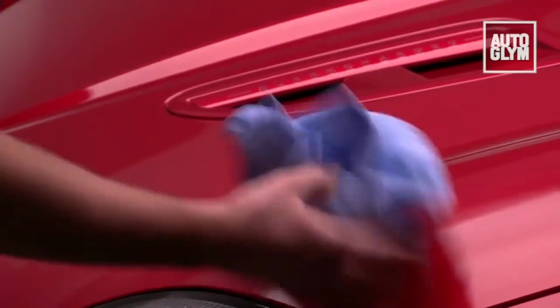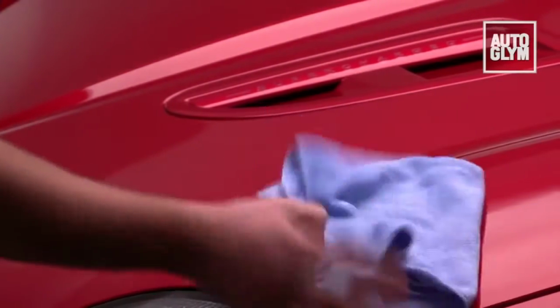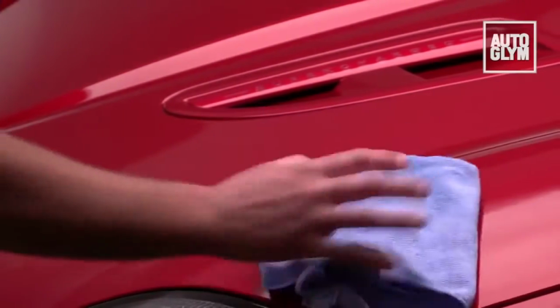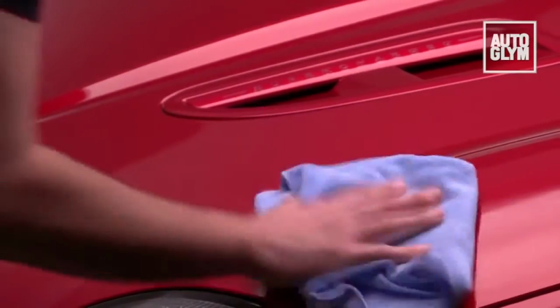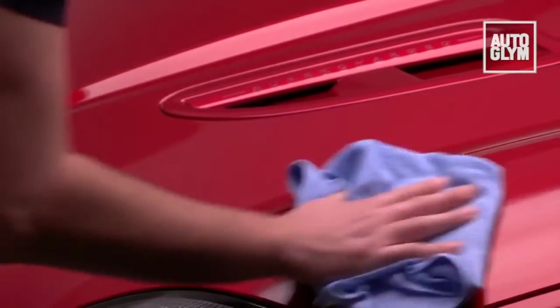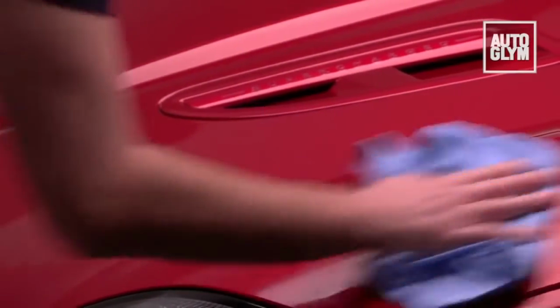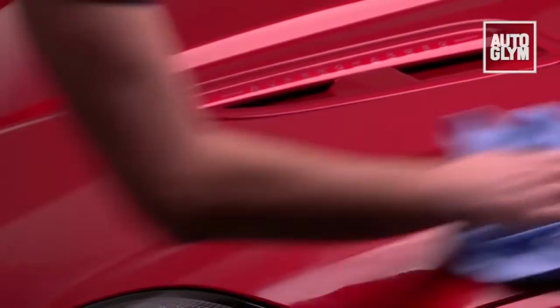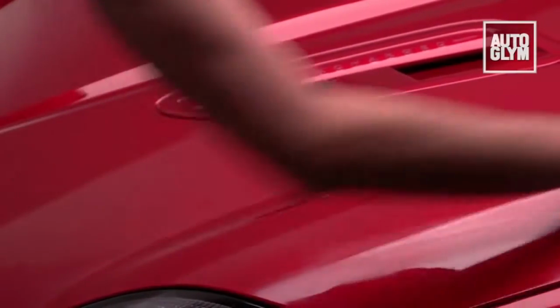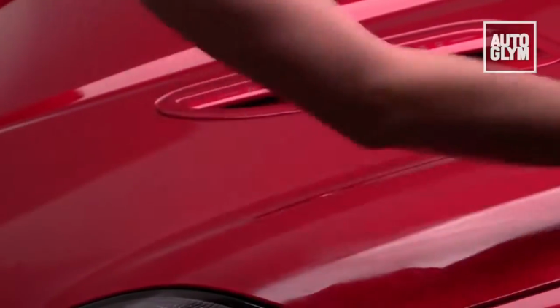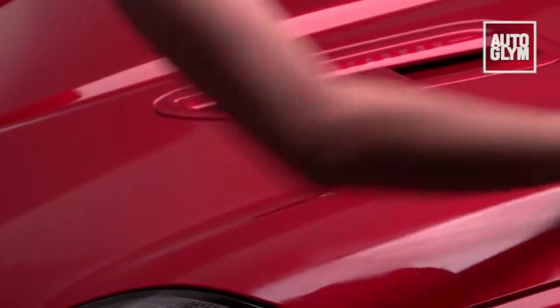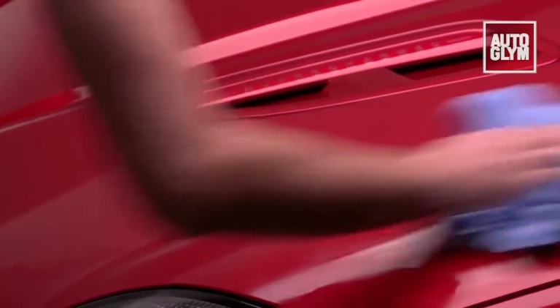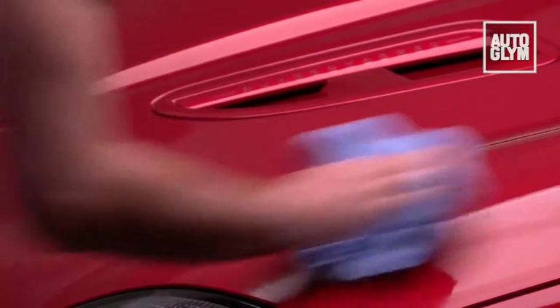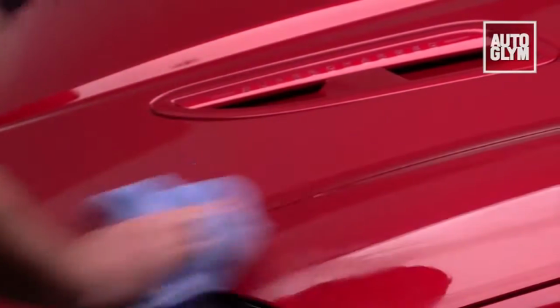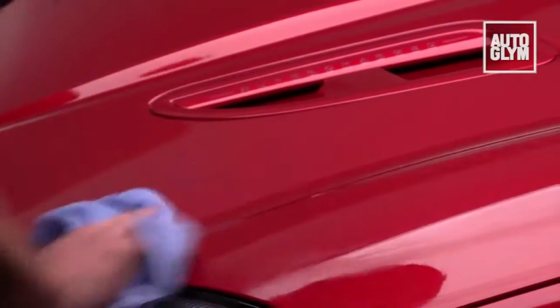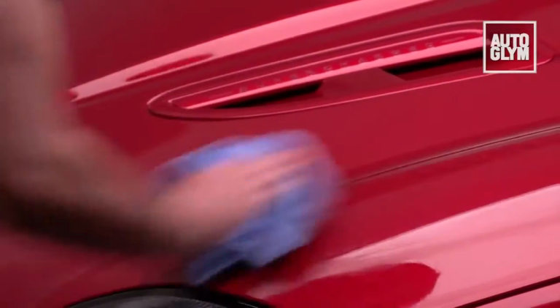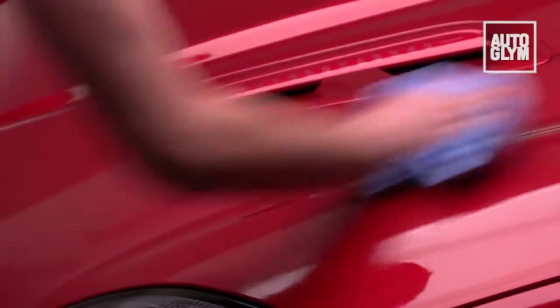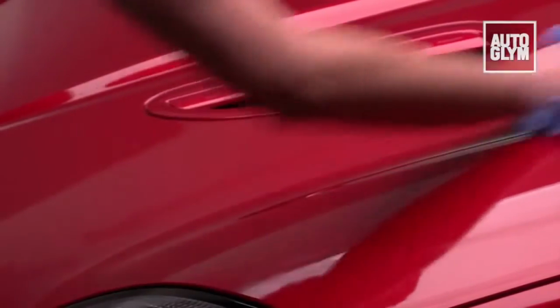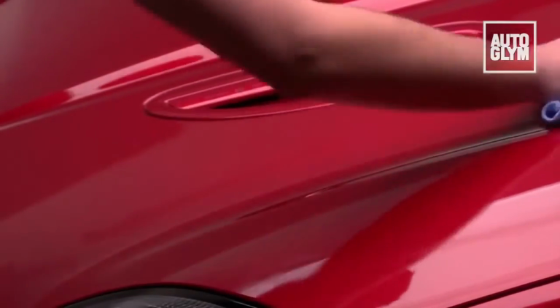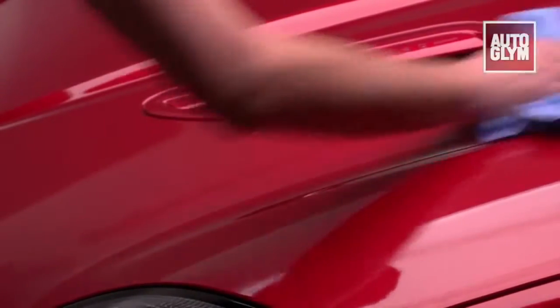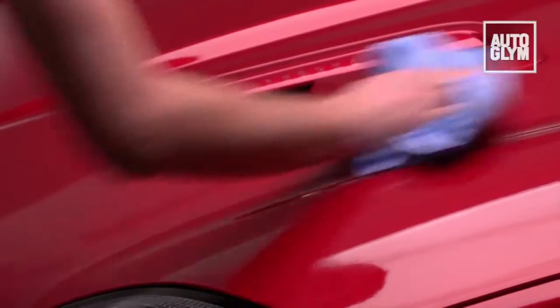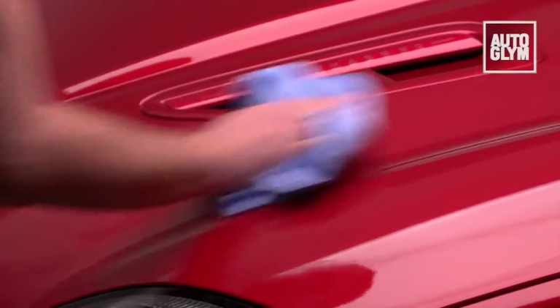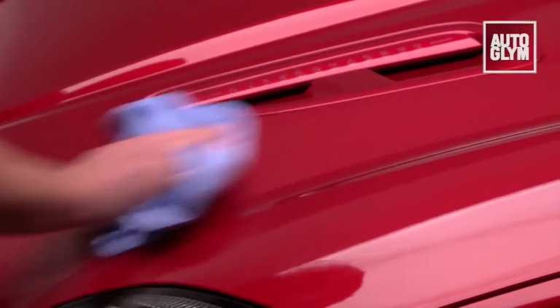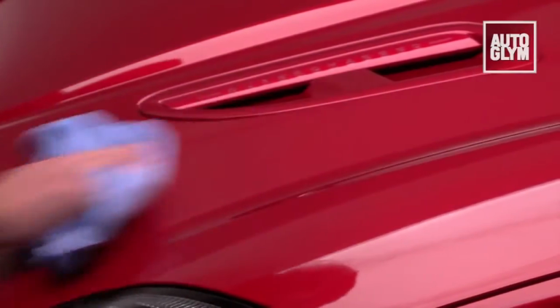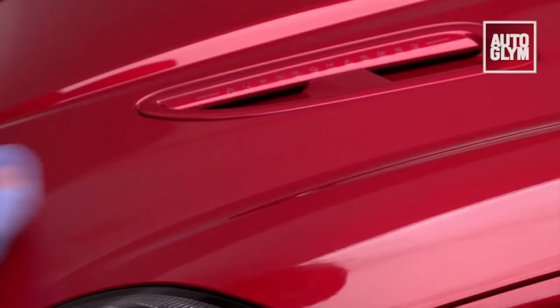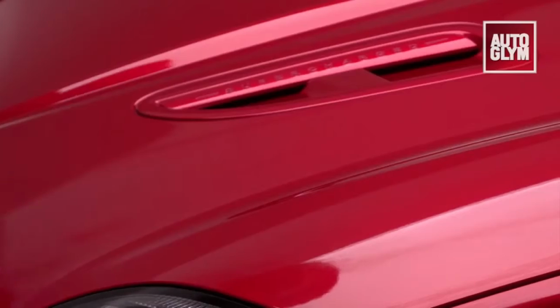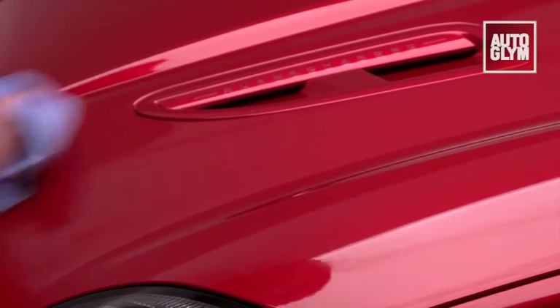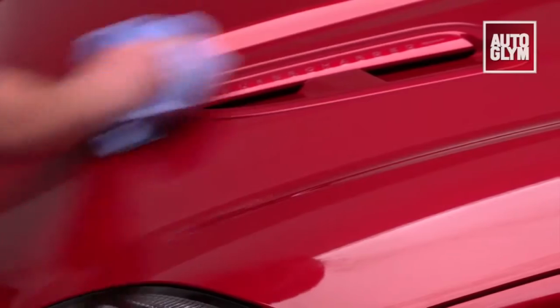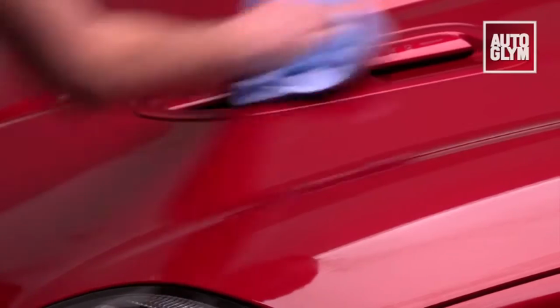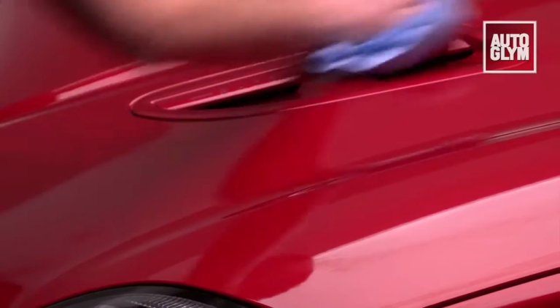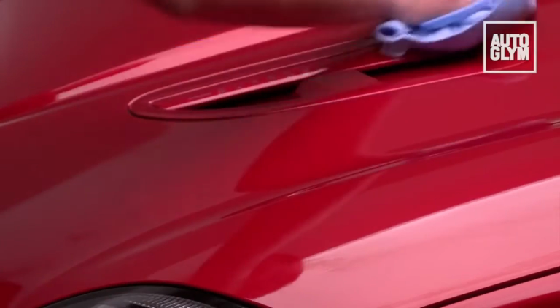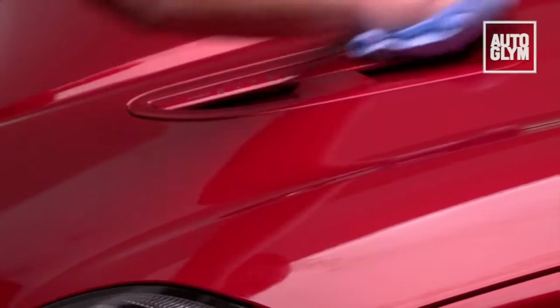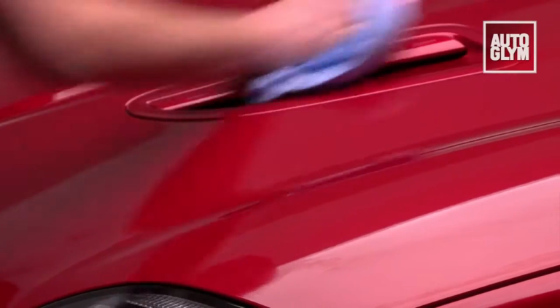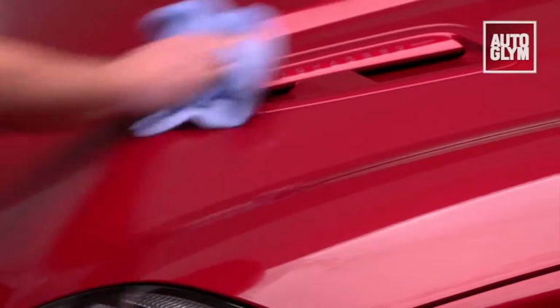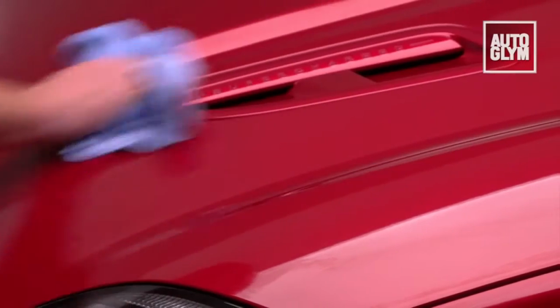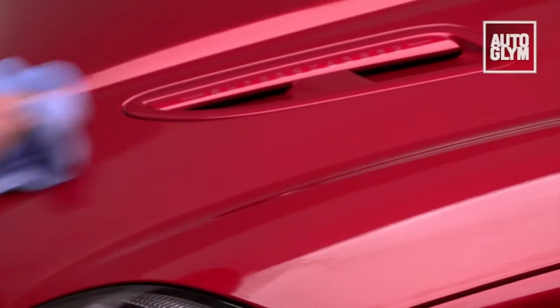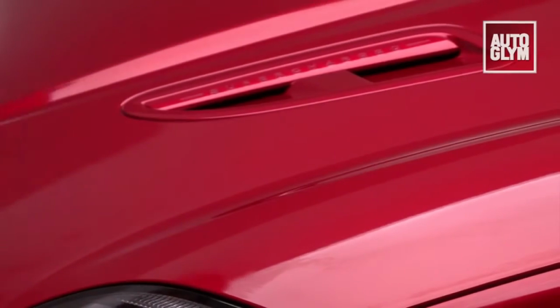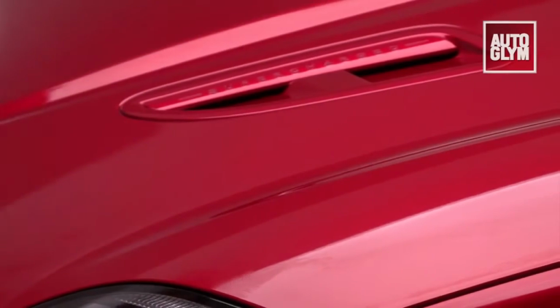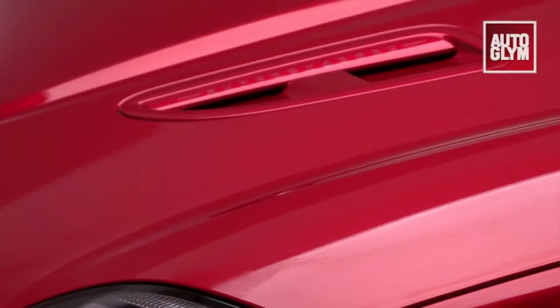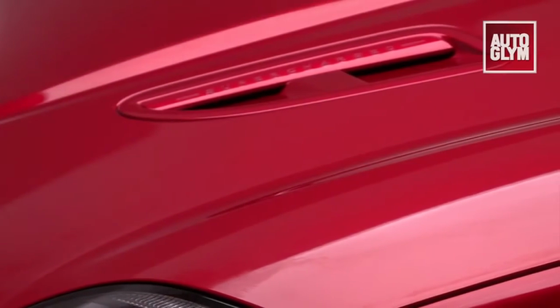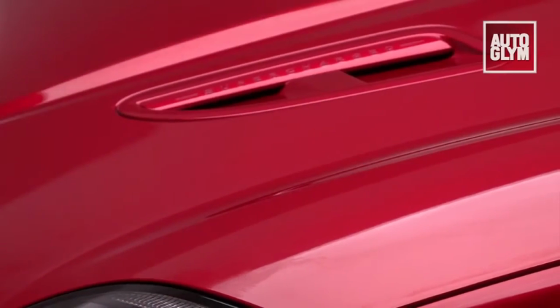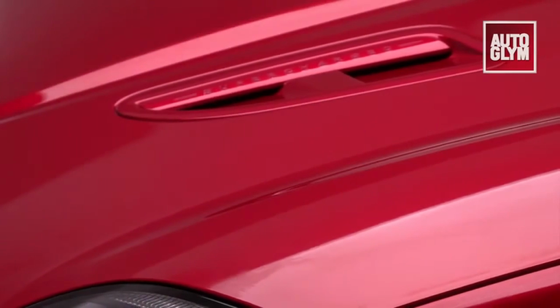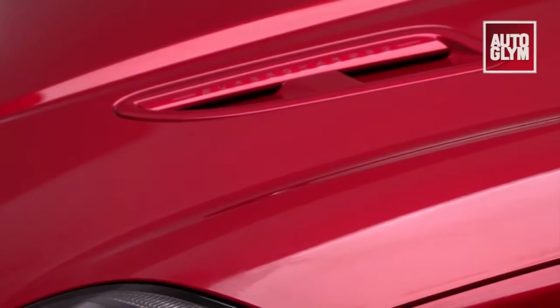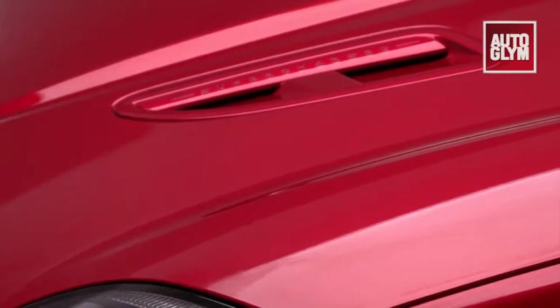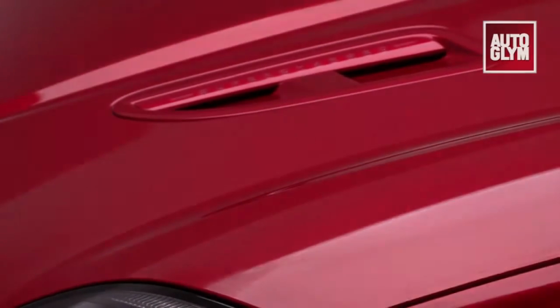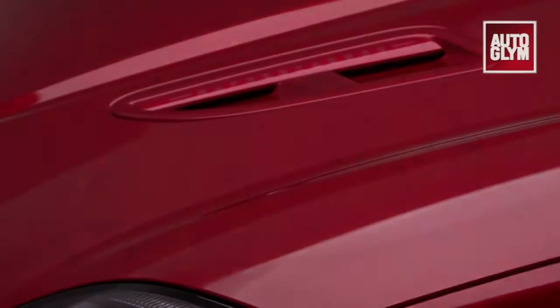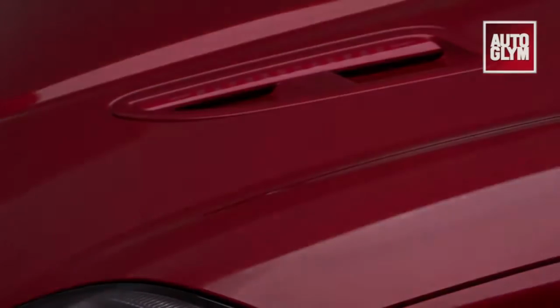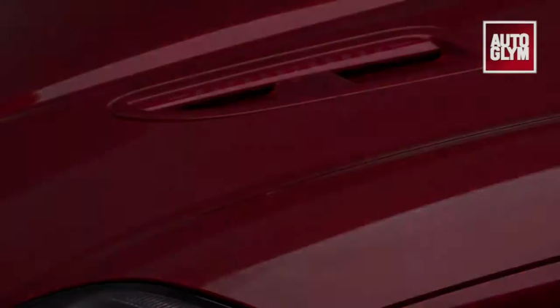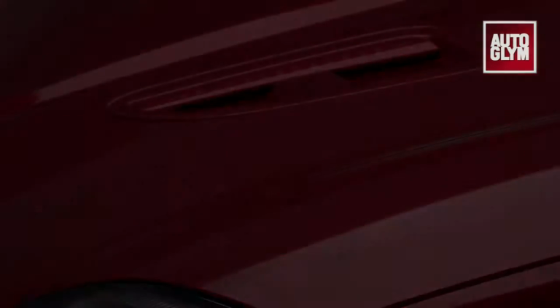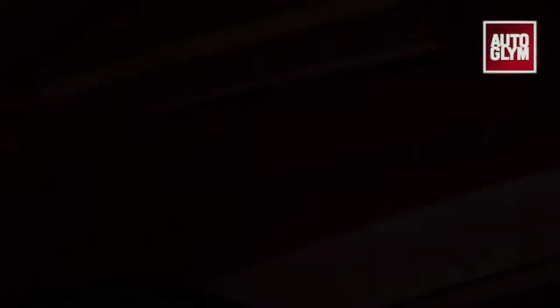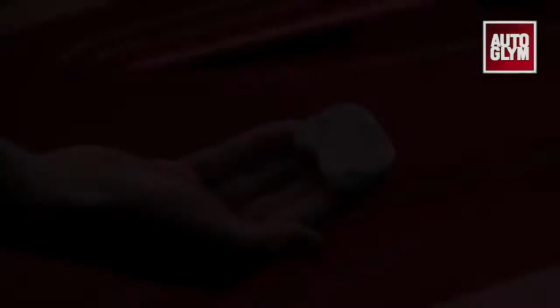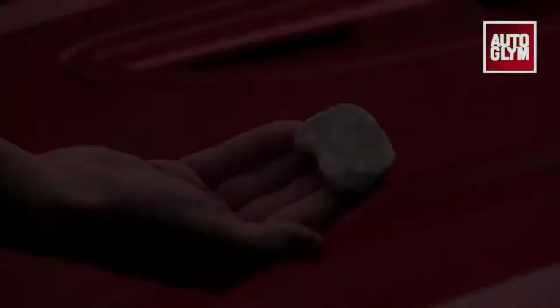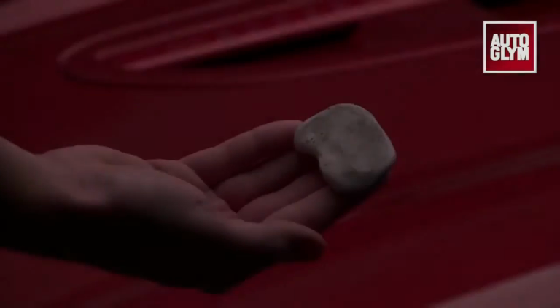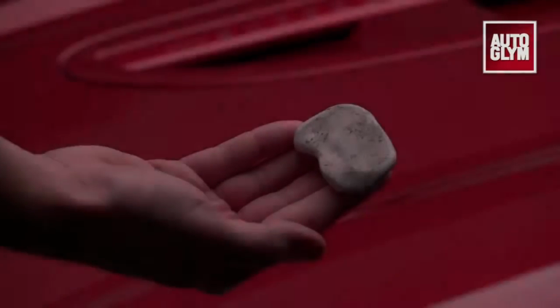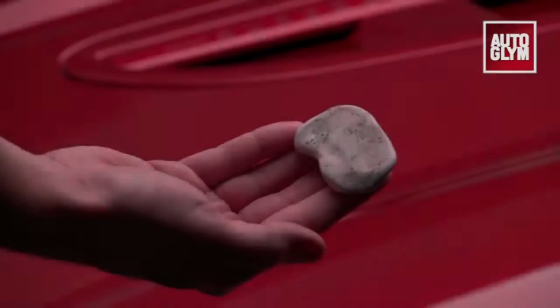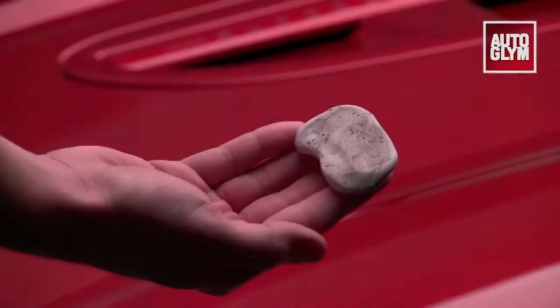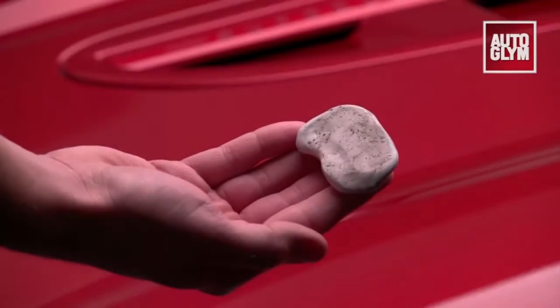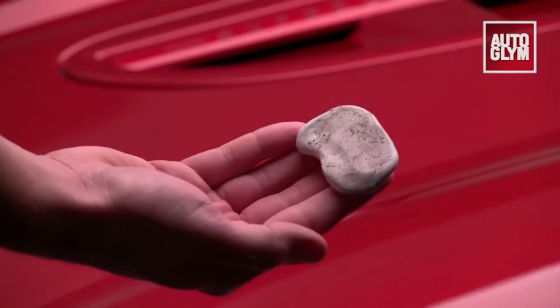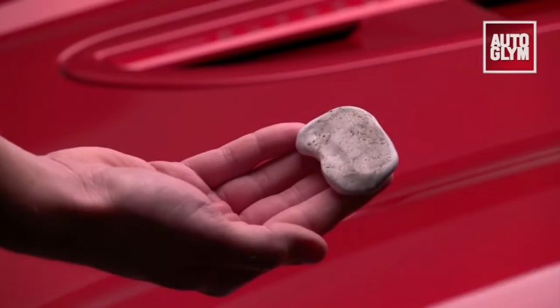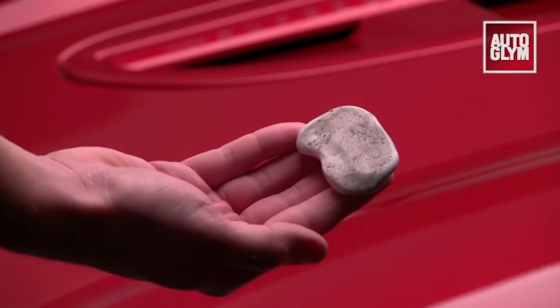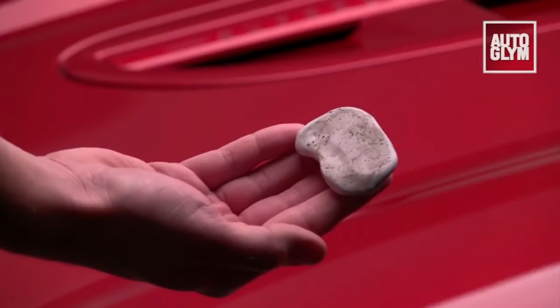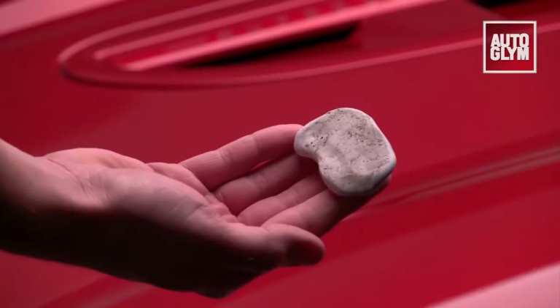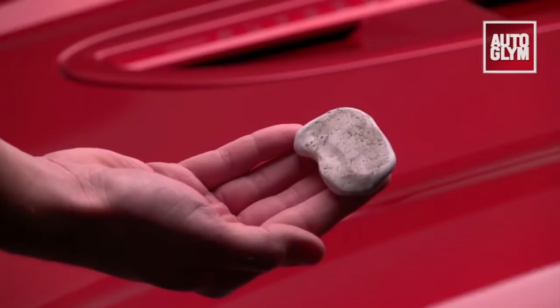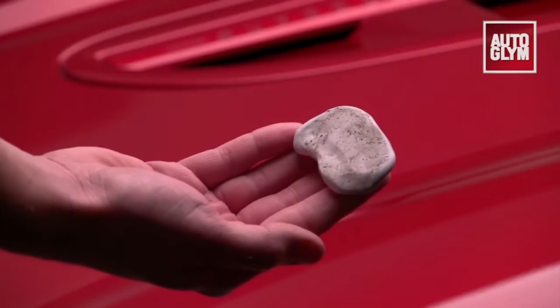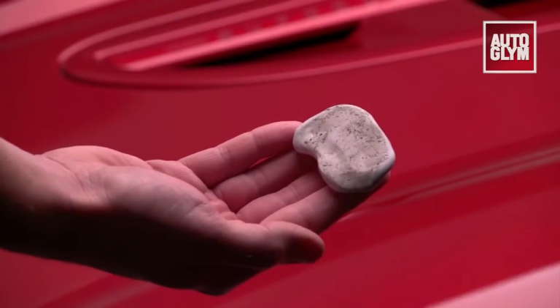As you move around the car, ensure you only ever work on a lubricated surface and periodically knead the clay back into itself as it becomes dirty.